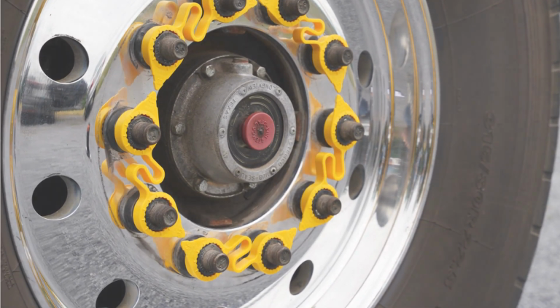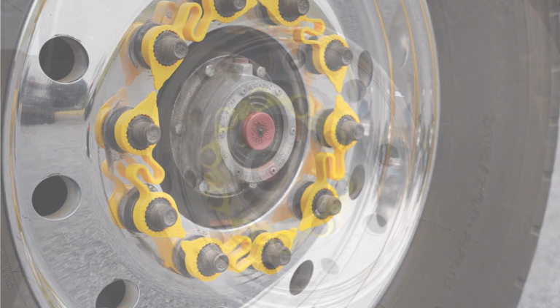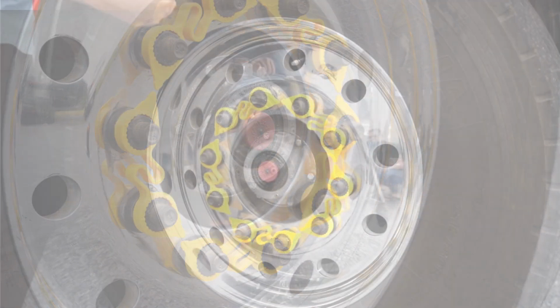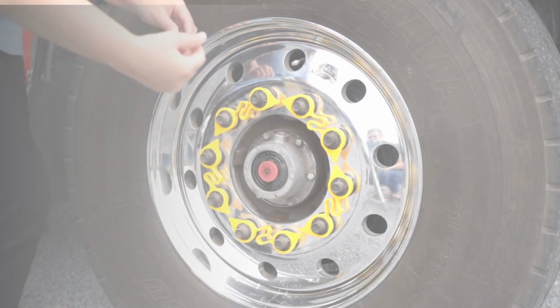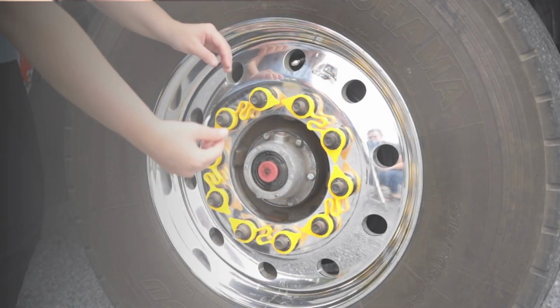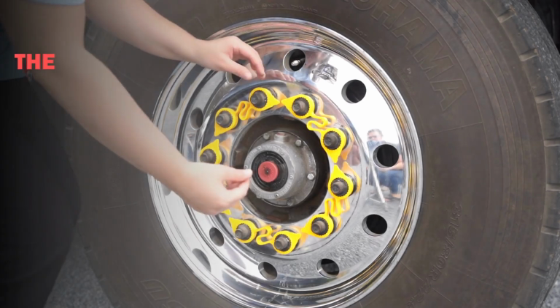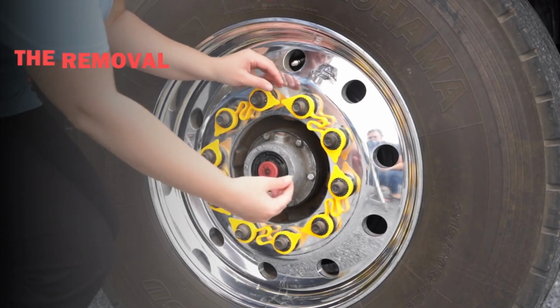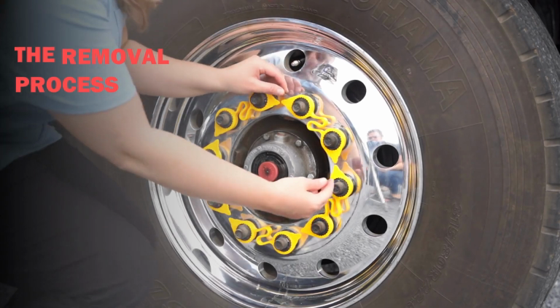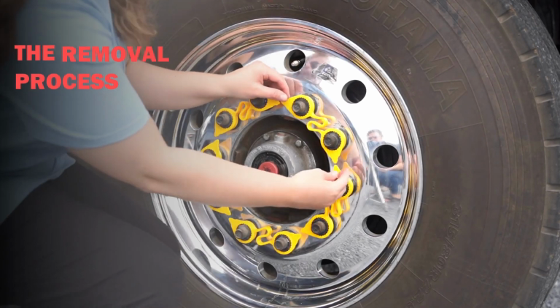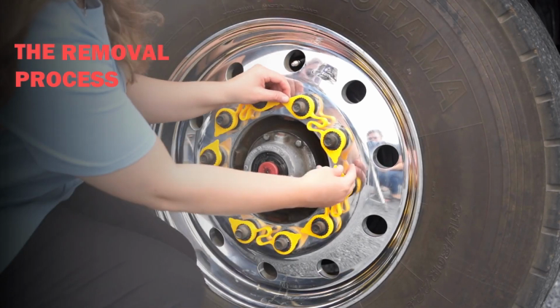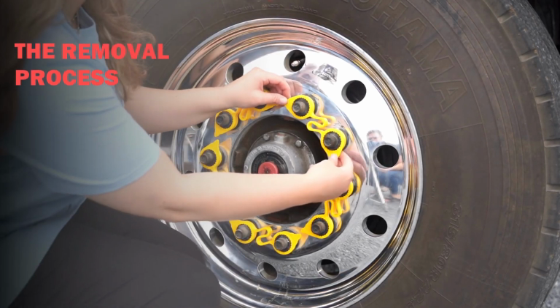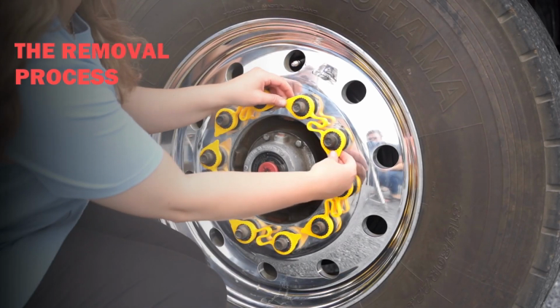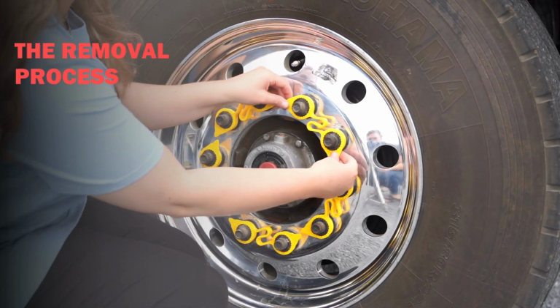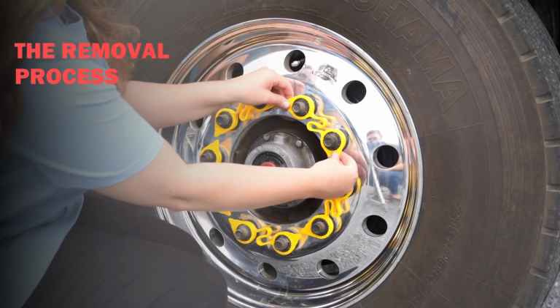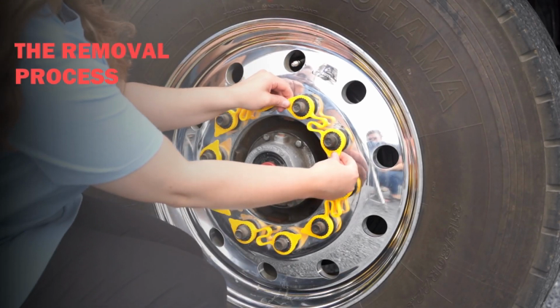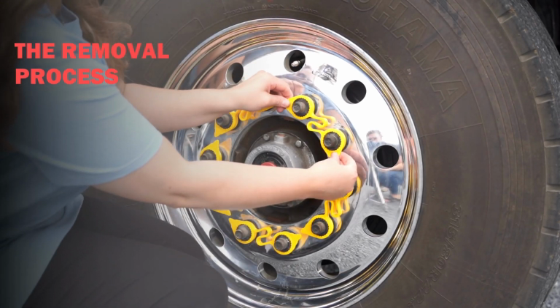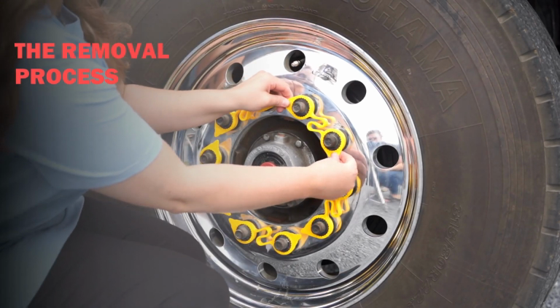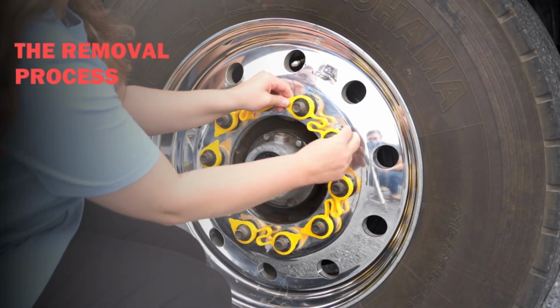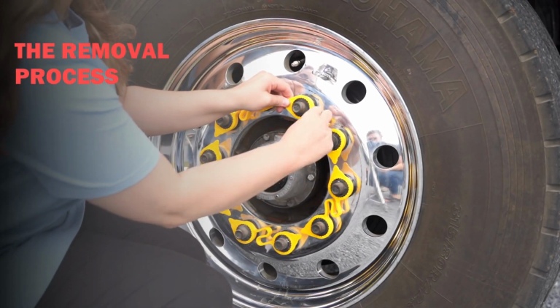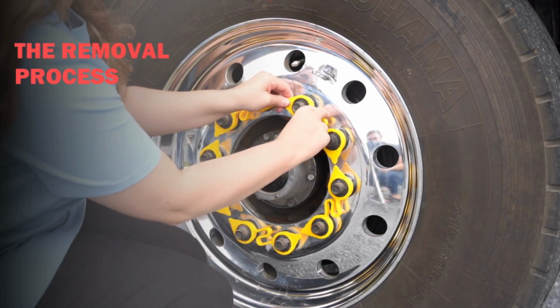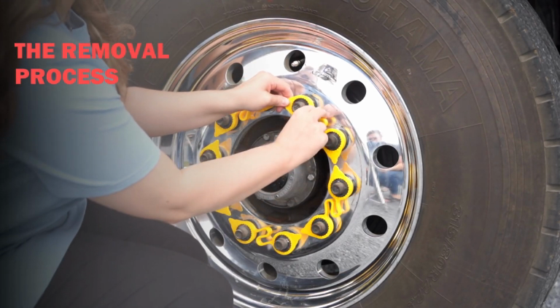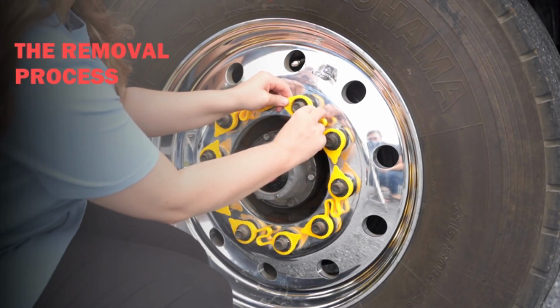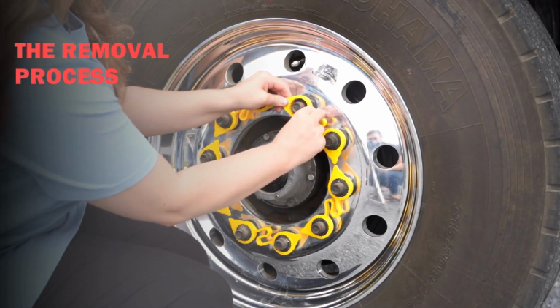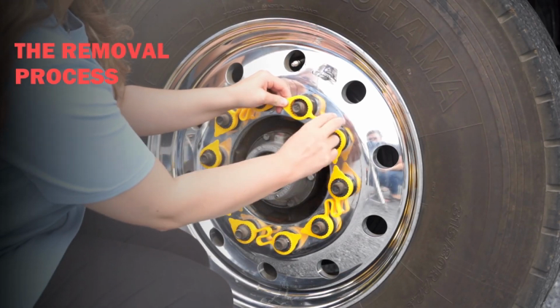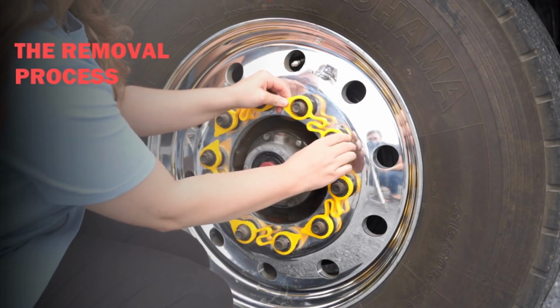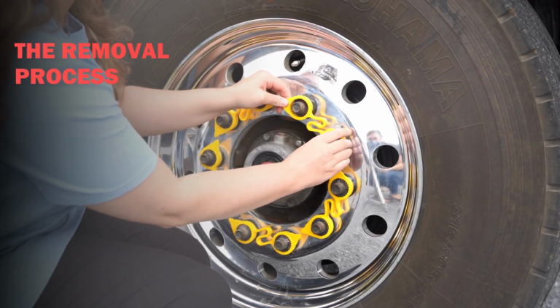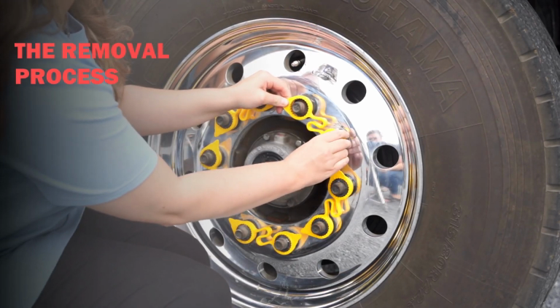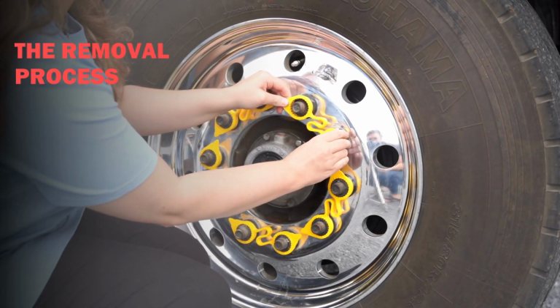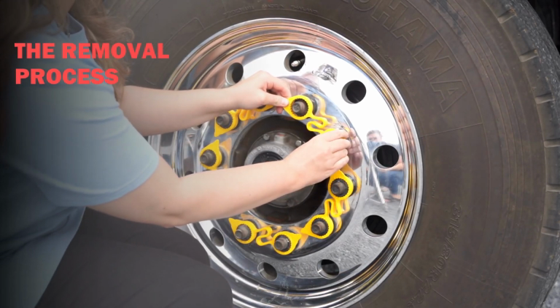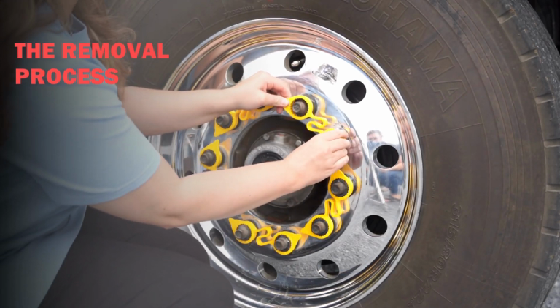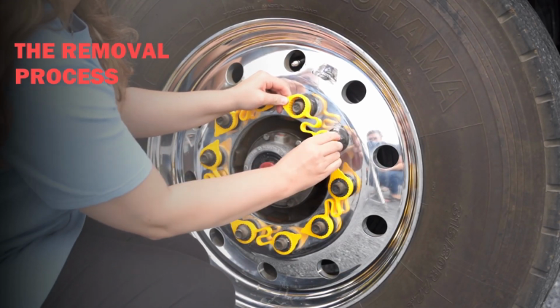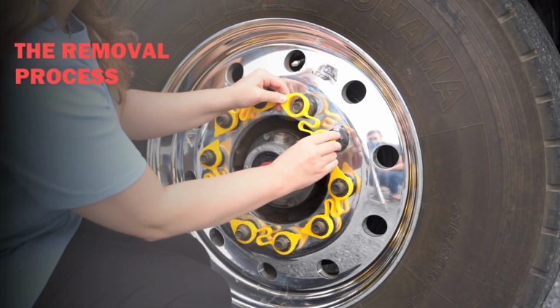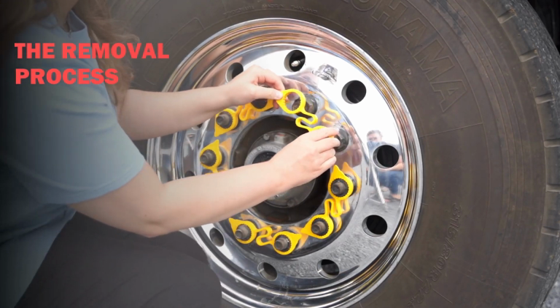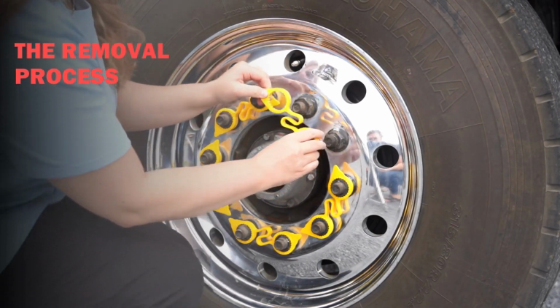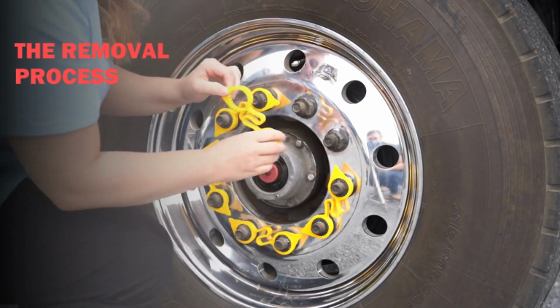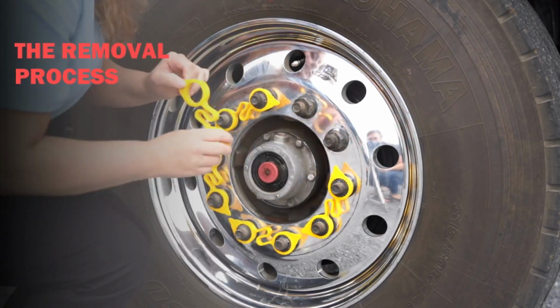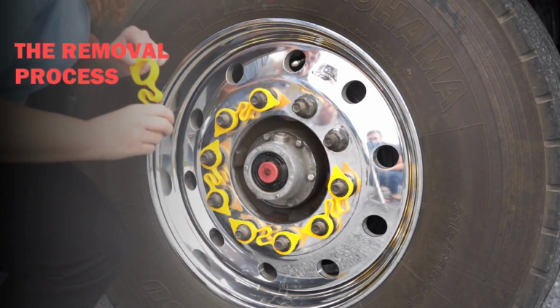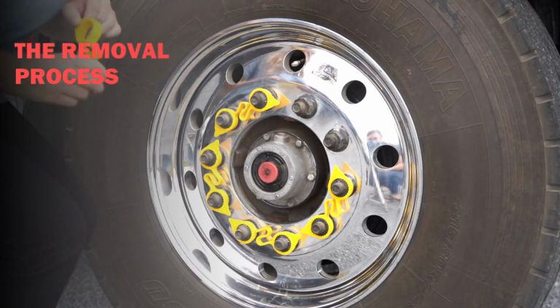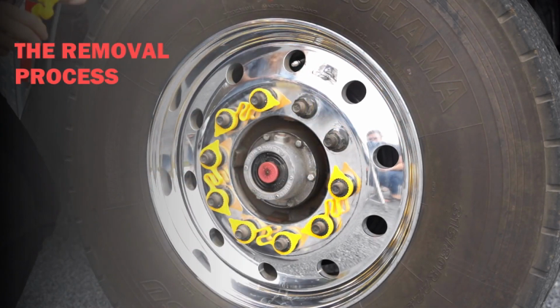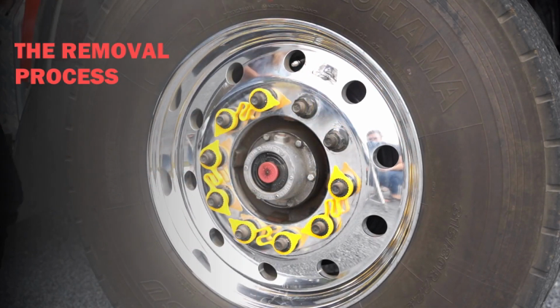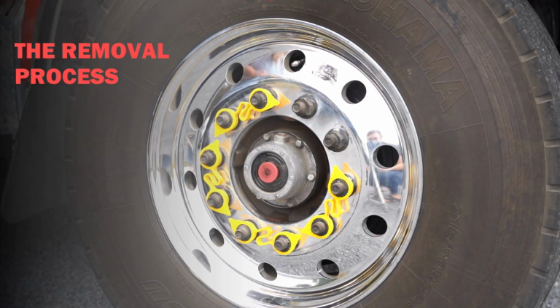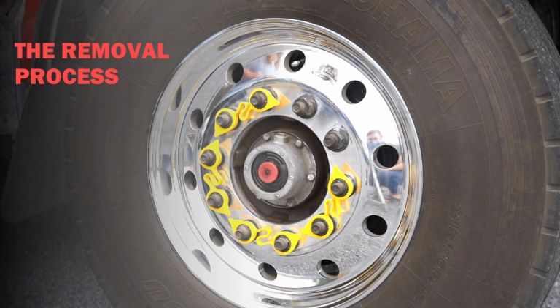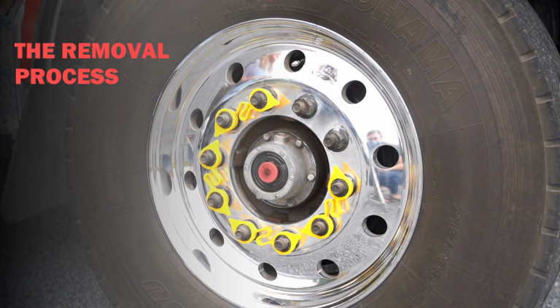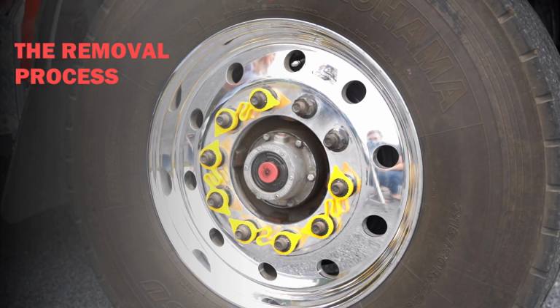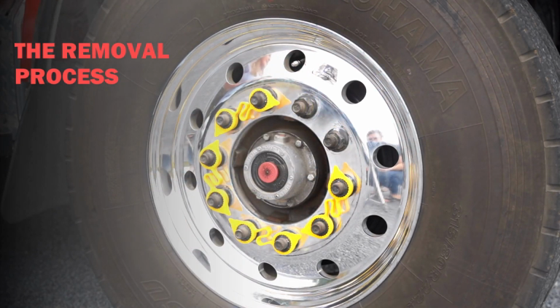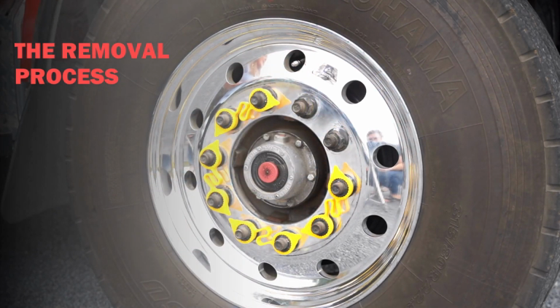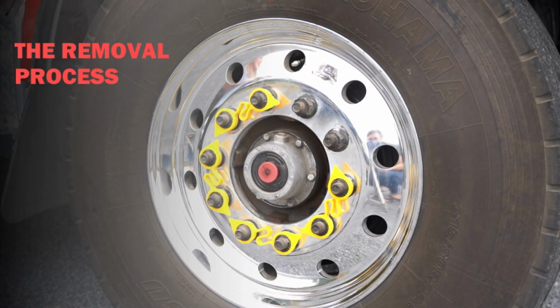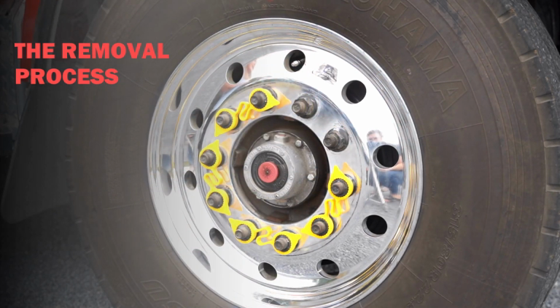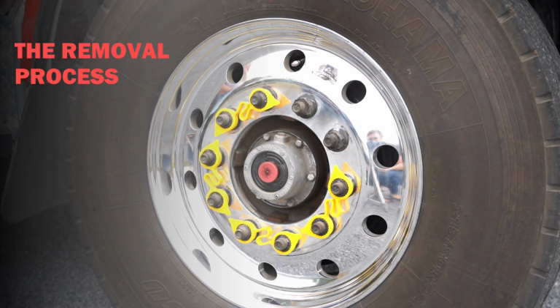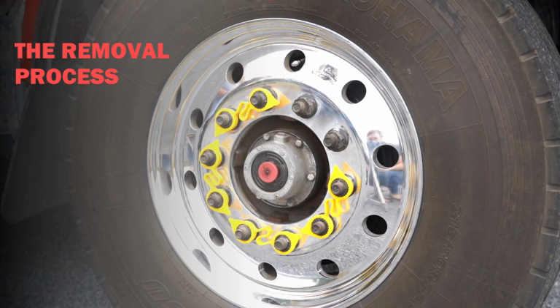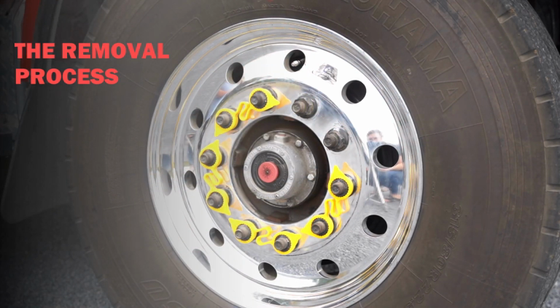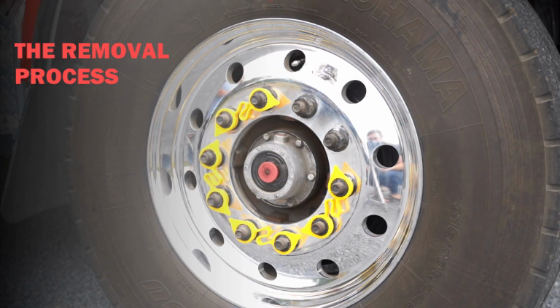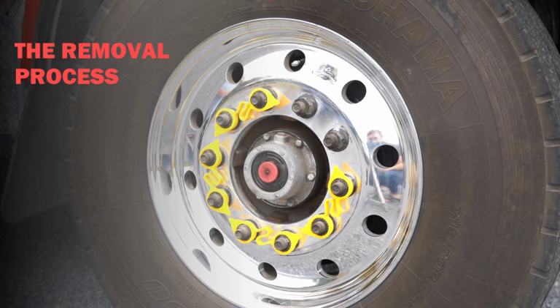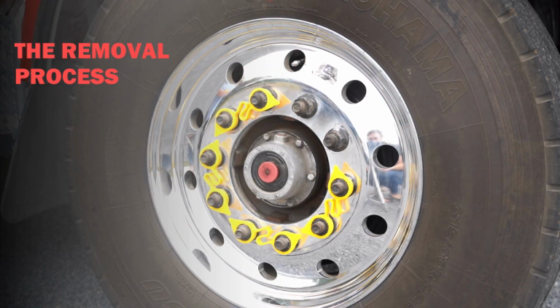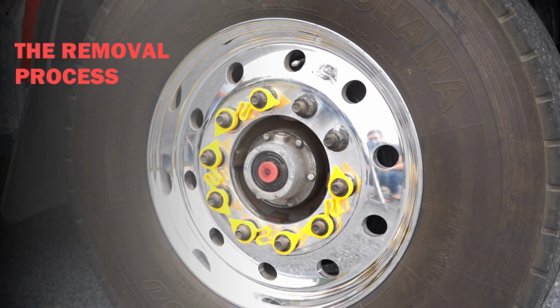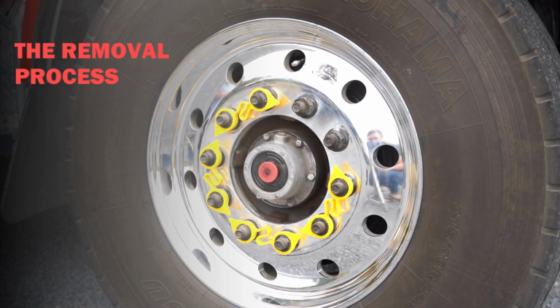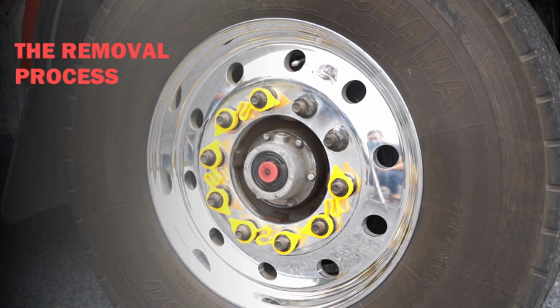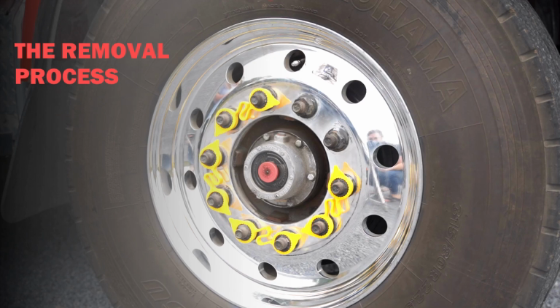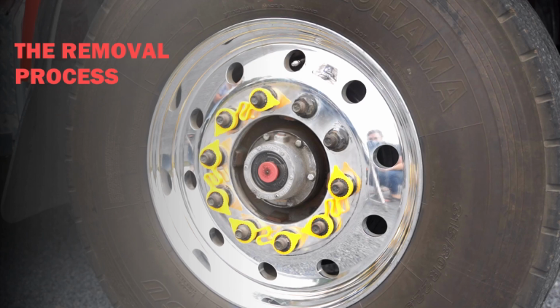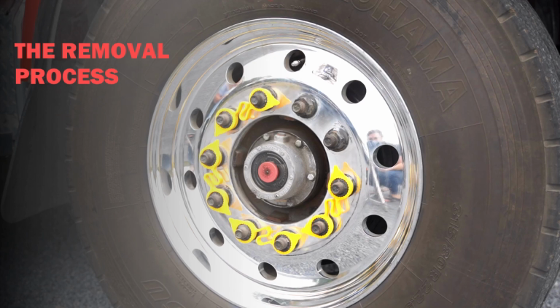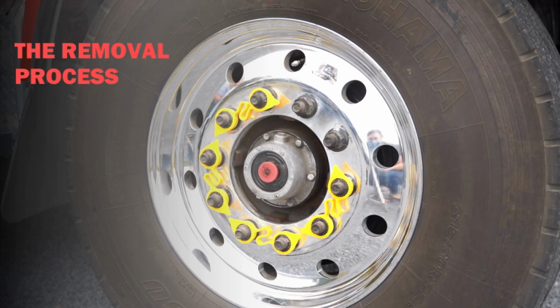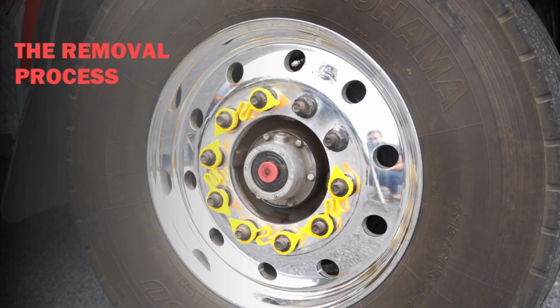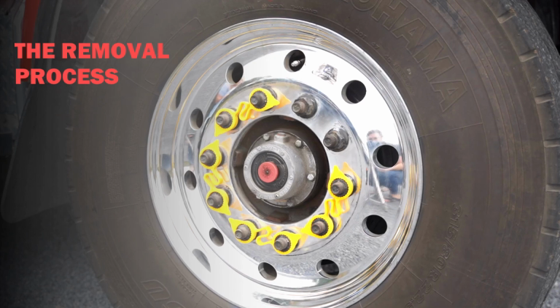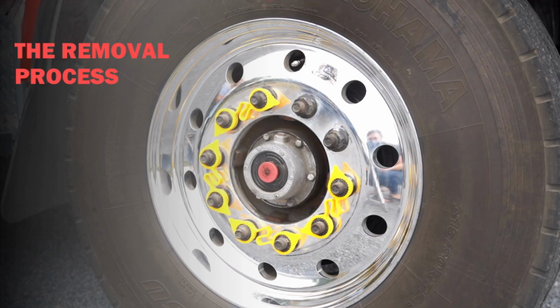To remove, grip LugLinks using two hands and pull it to remove each indicator from the lug nut.